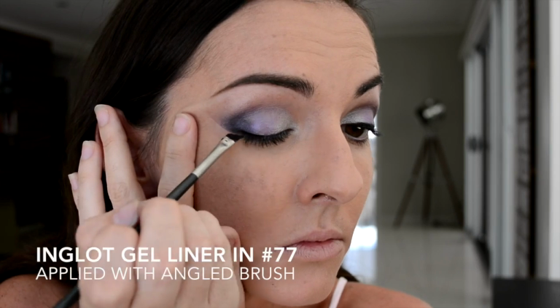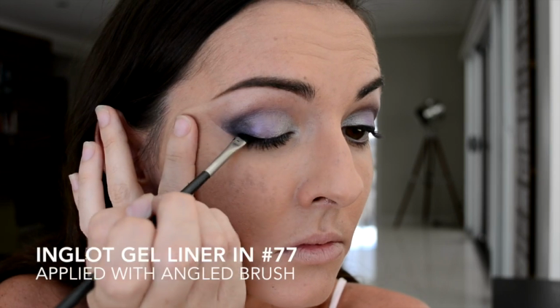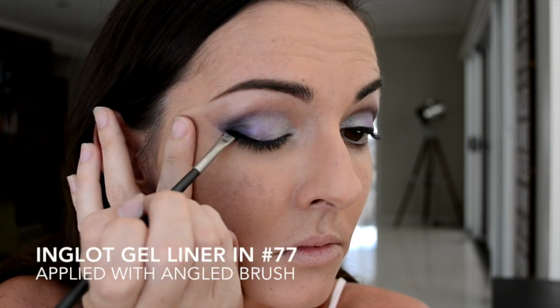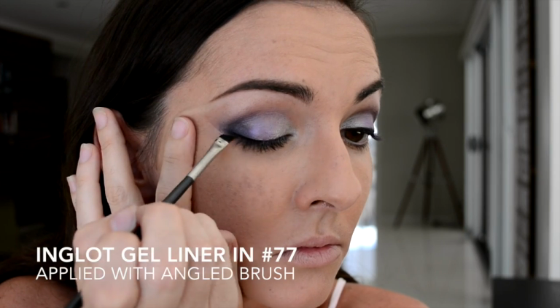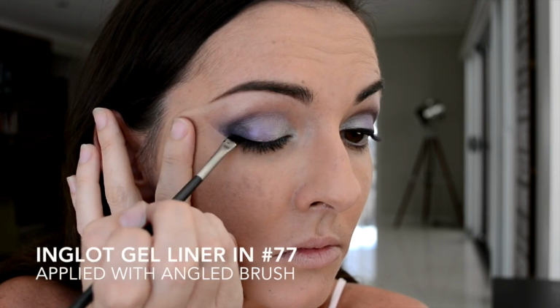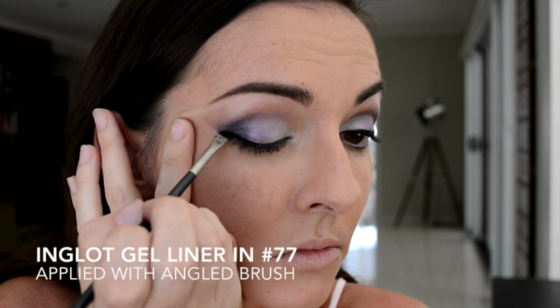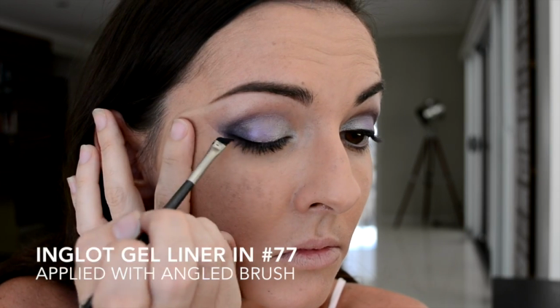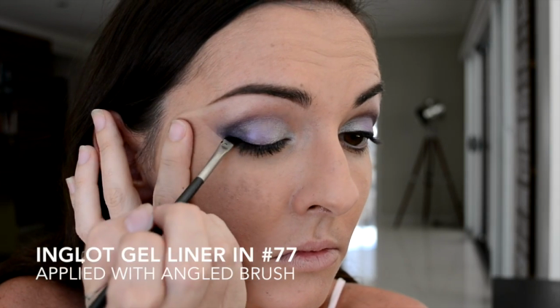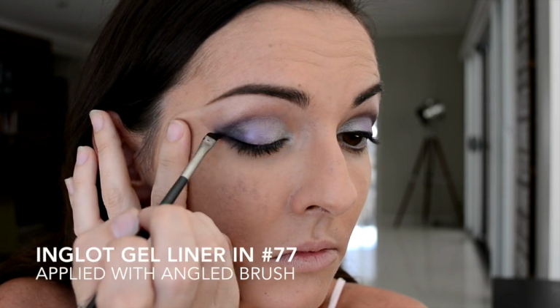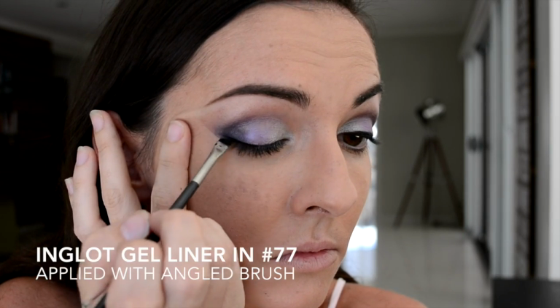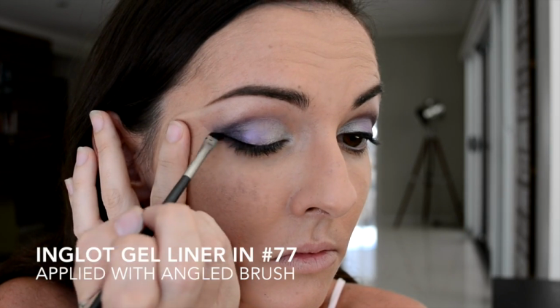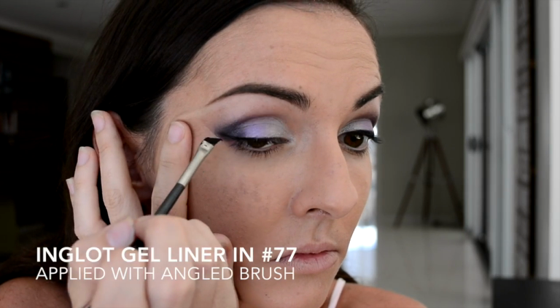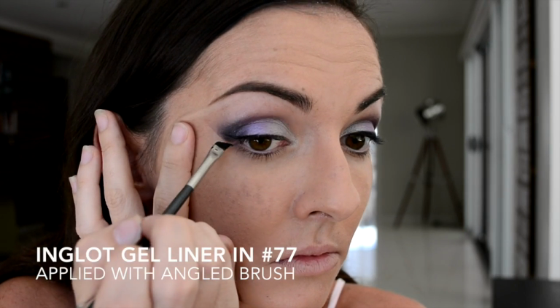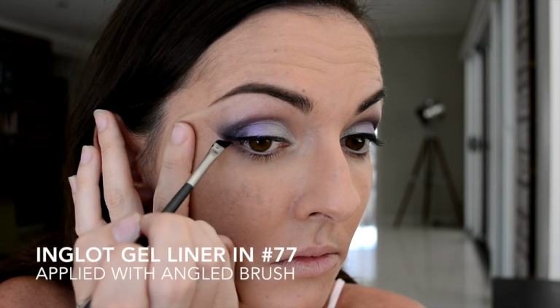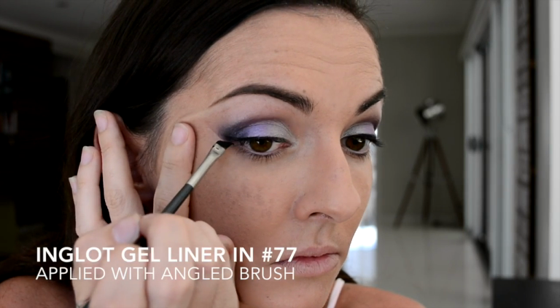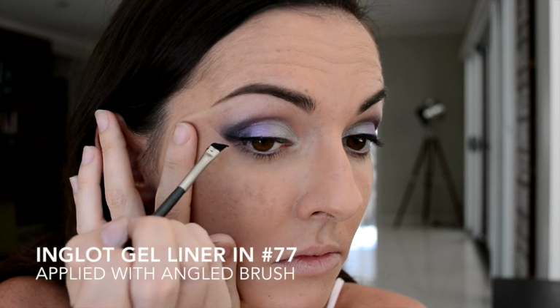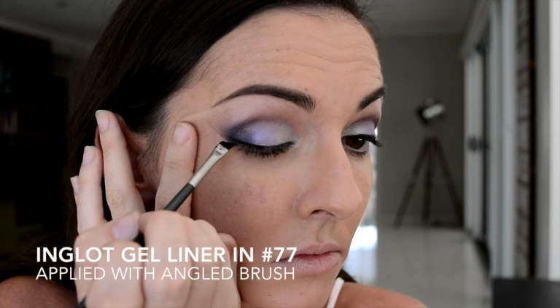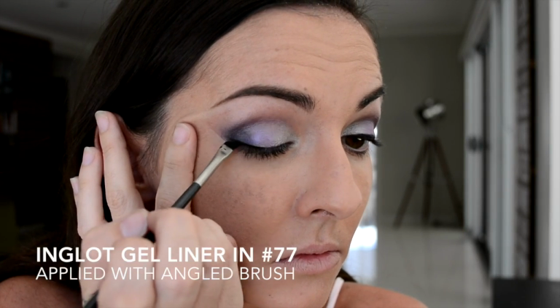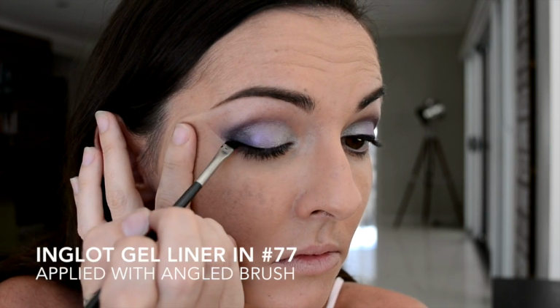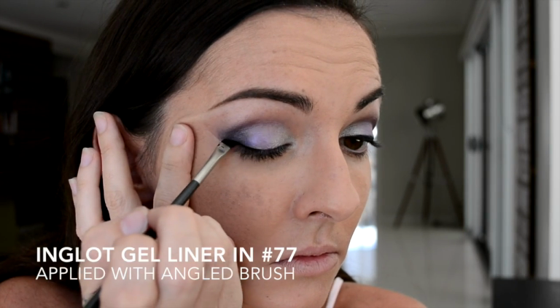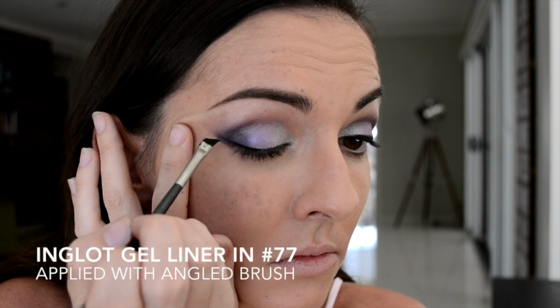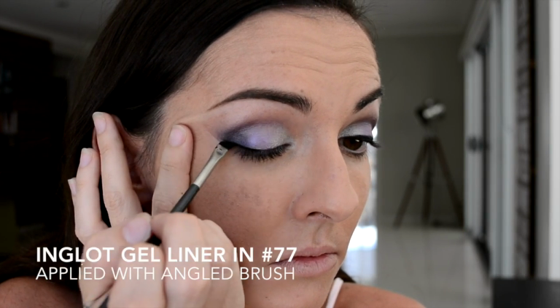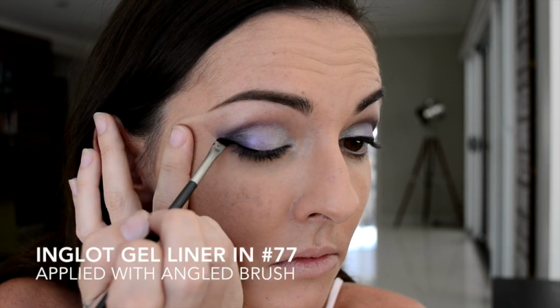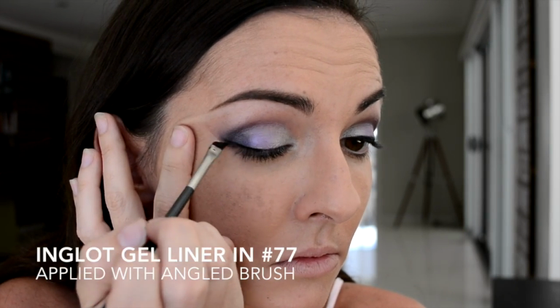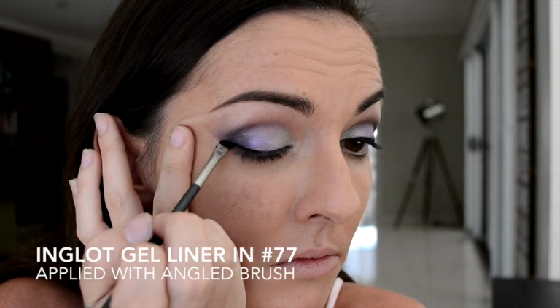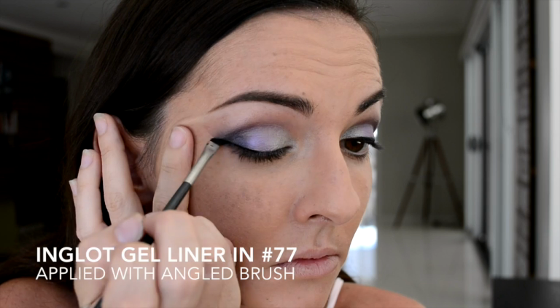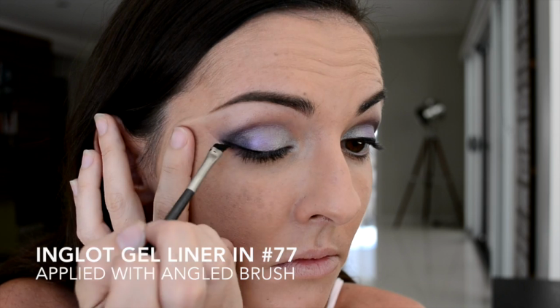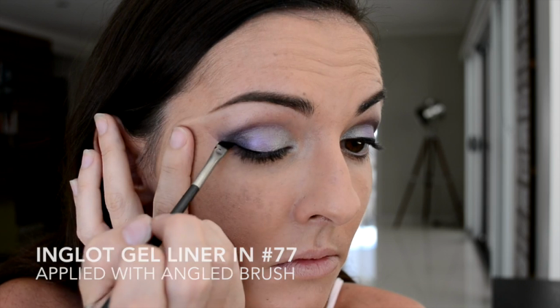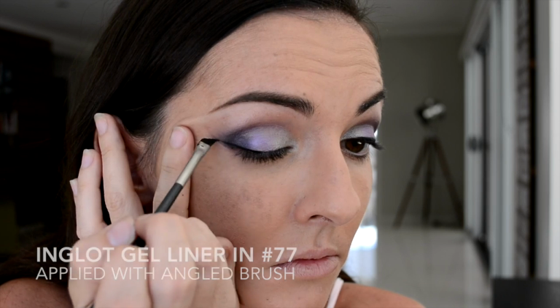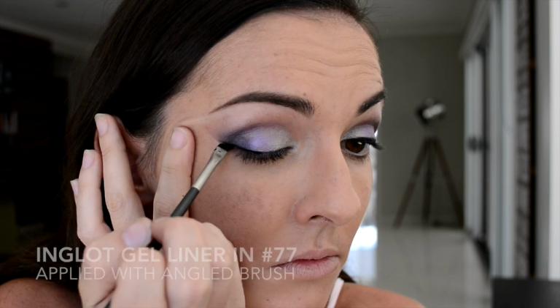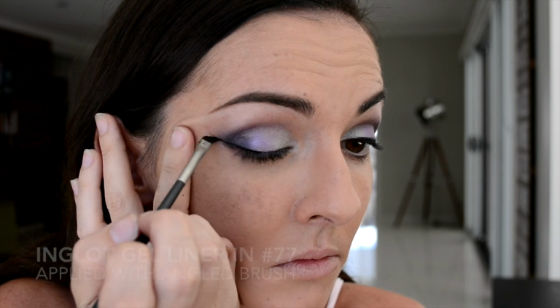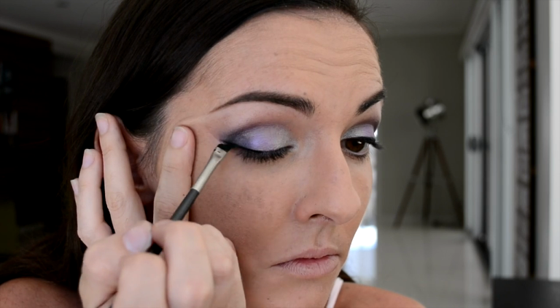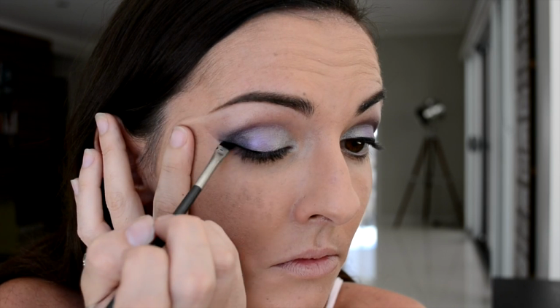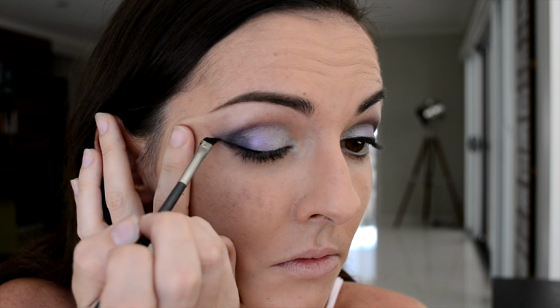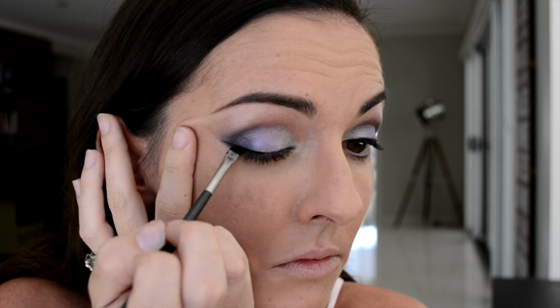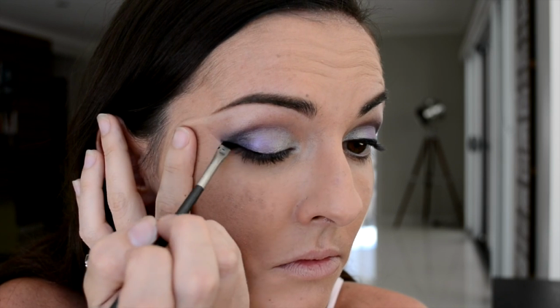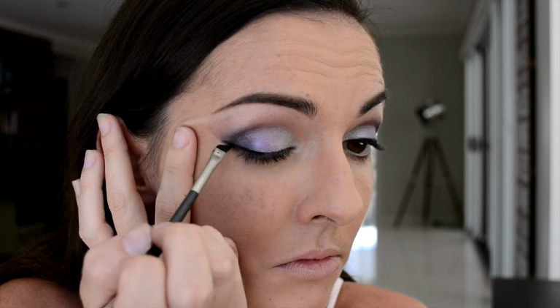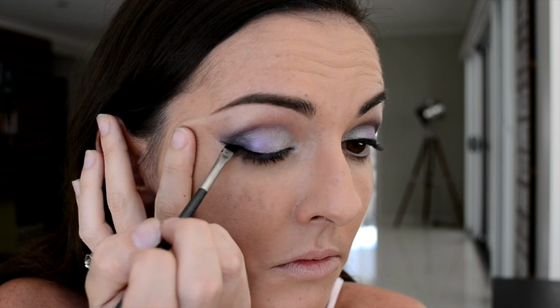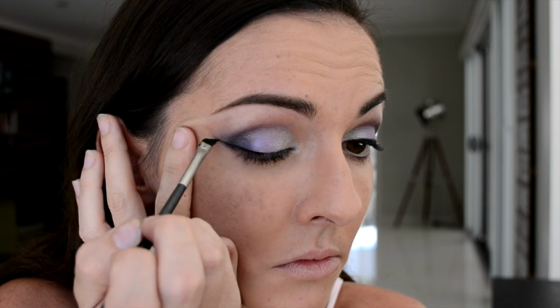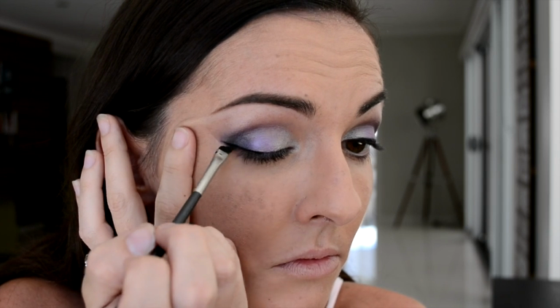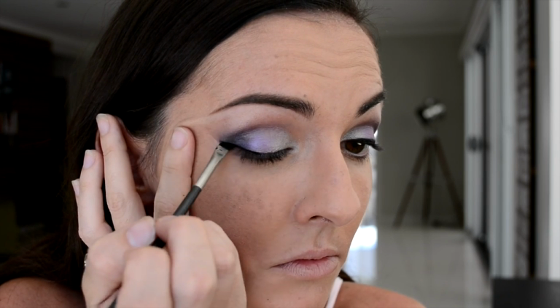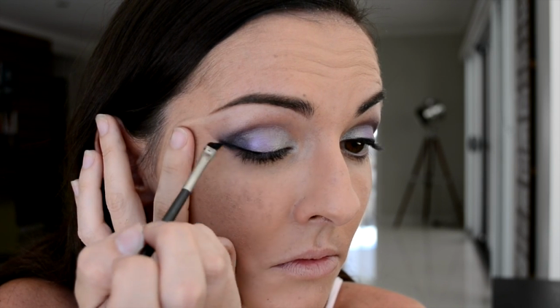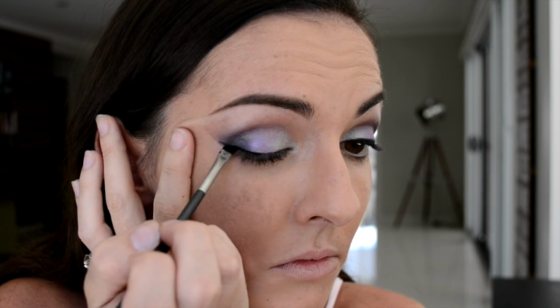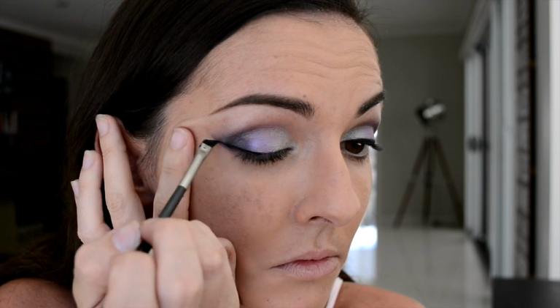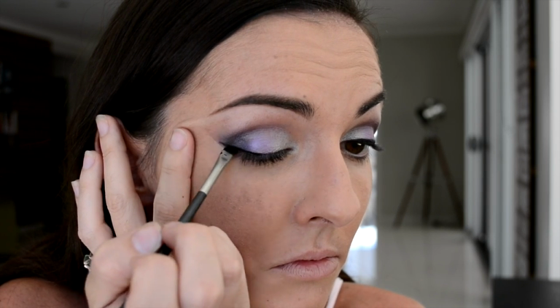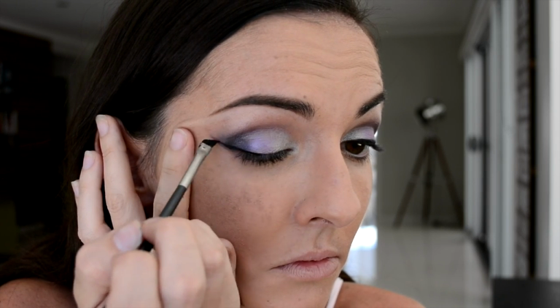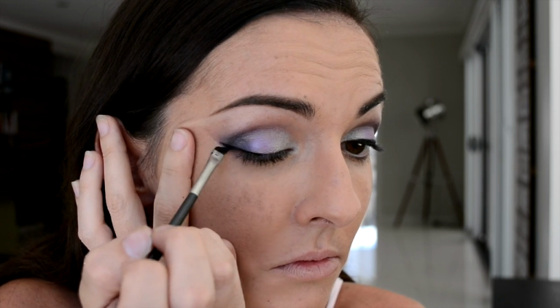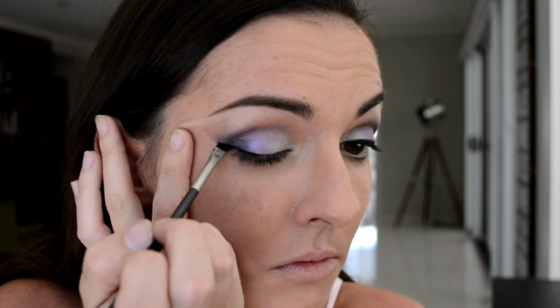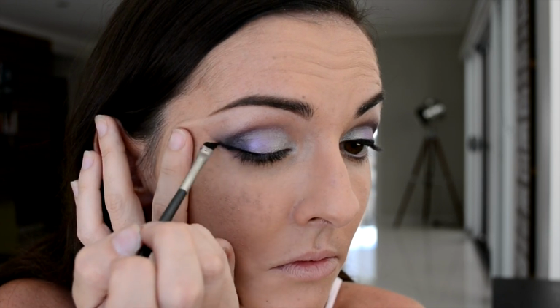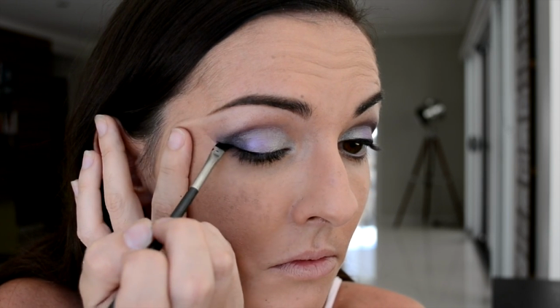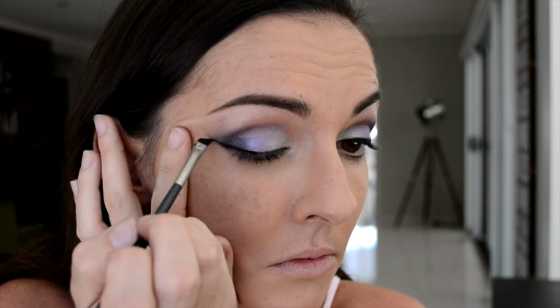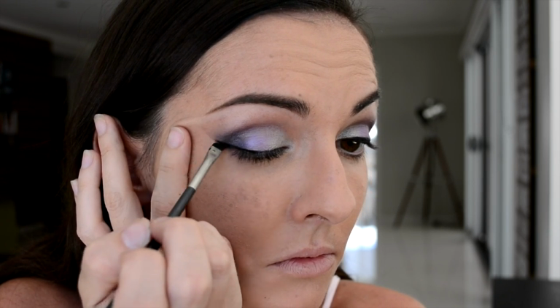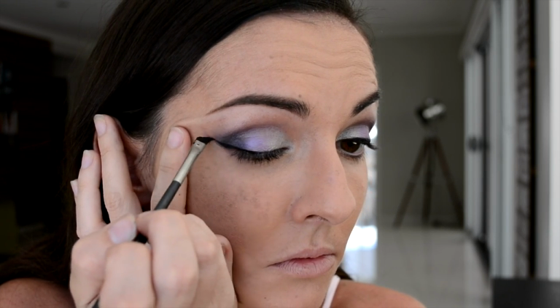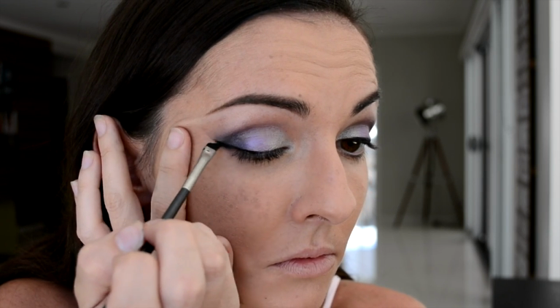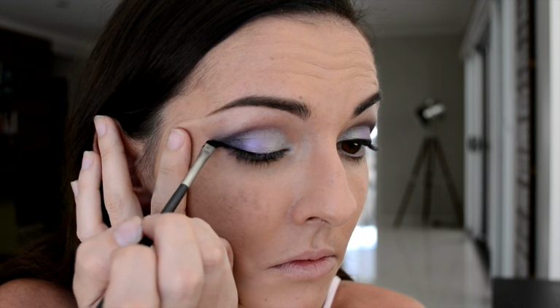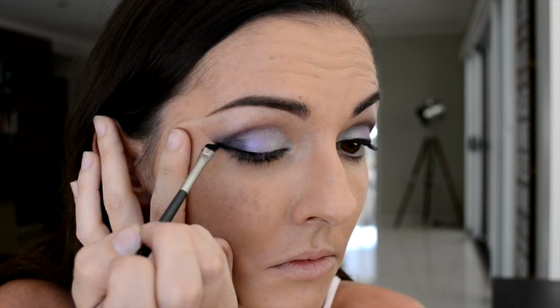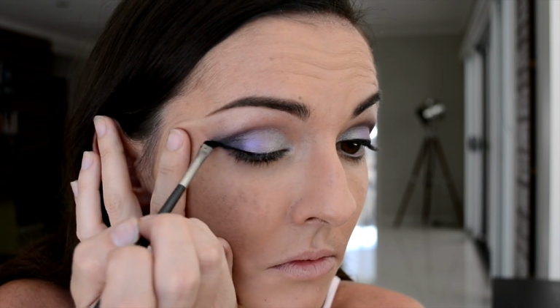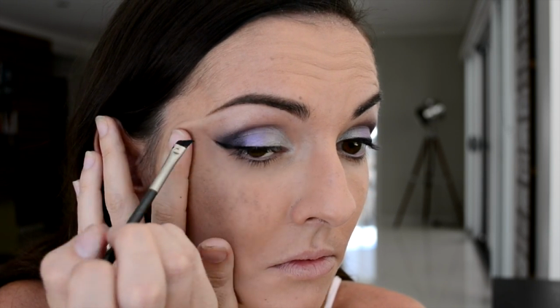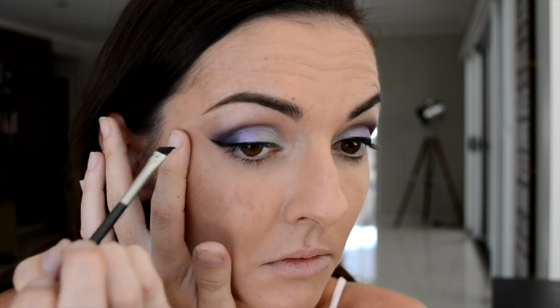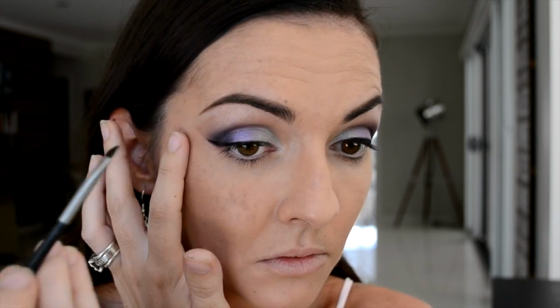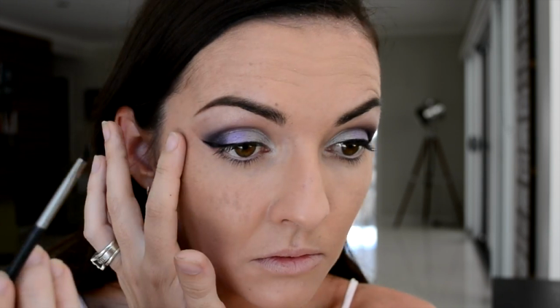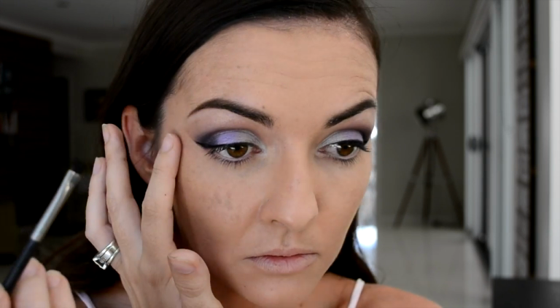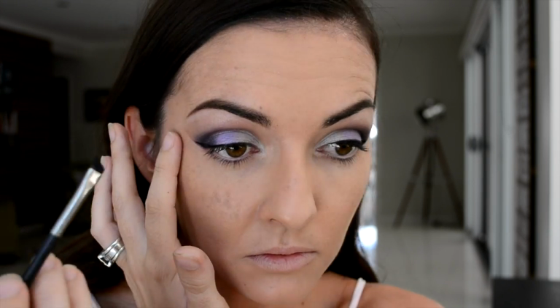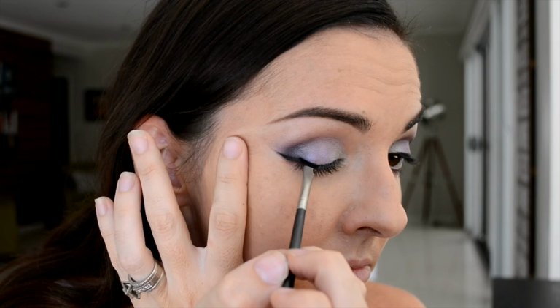Now using my angled brush once again to apply my gel eyeliner. When creating your wing, you can just trace over where that tape line was.